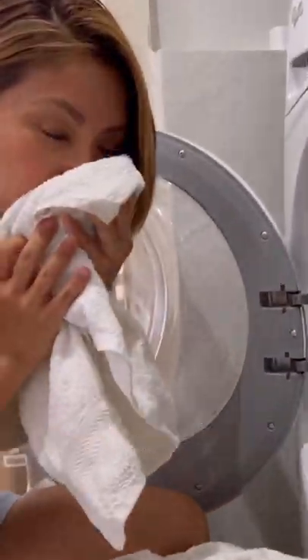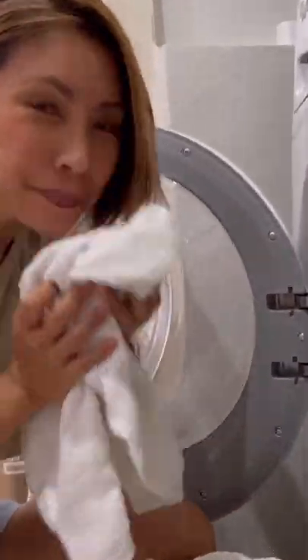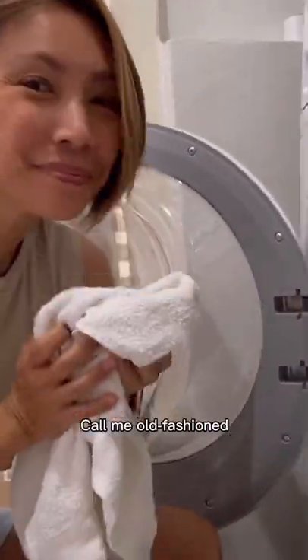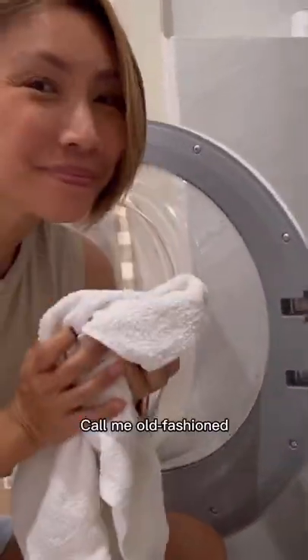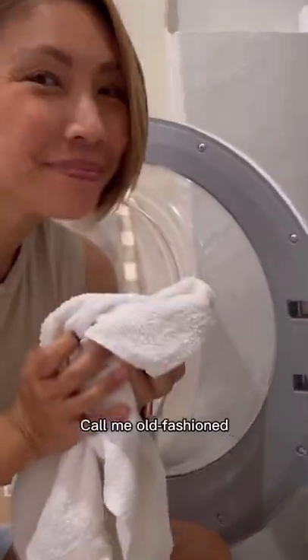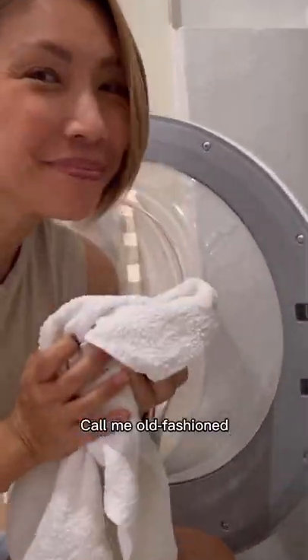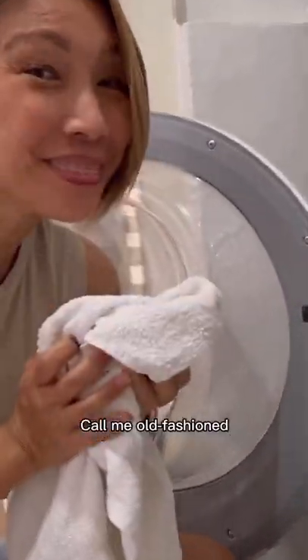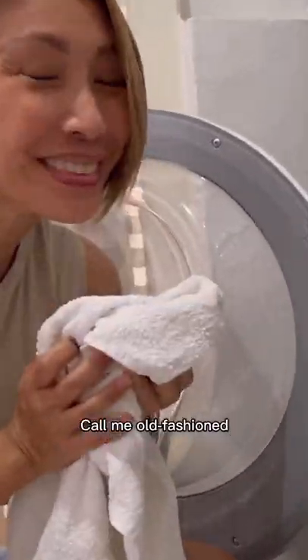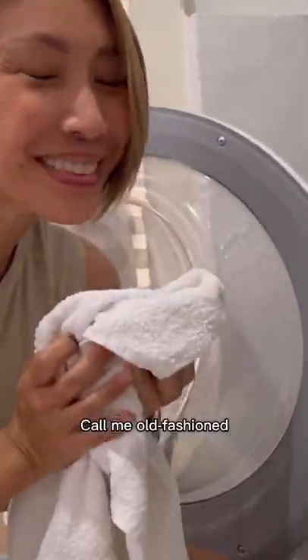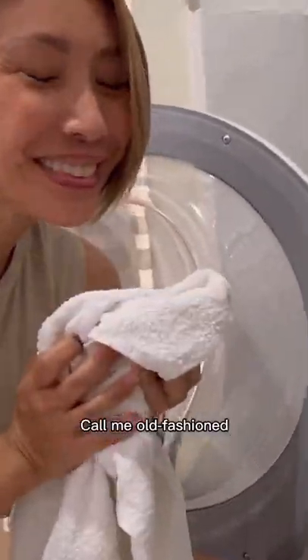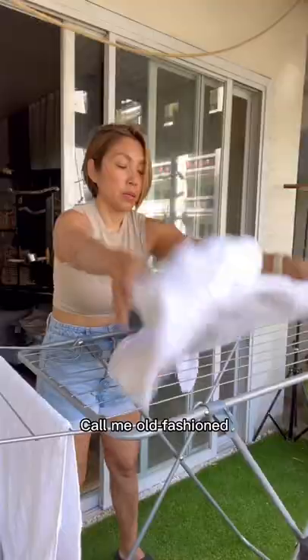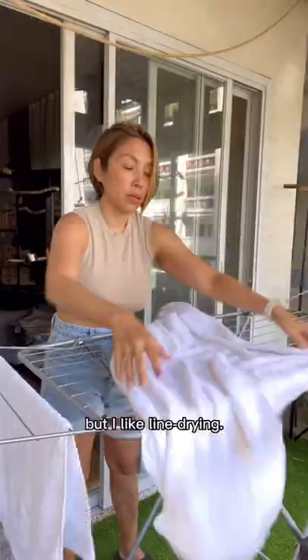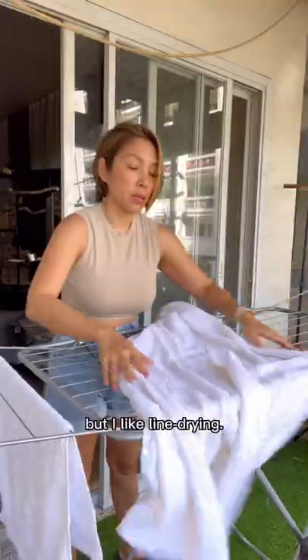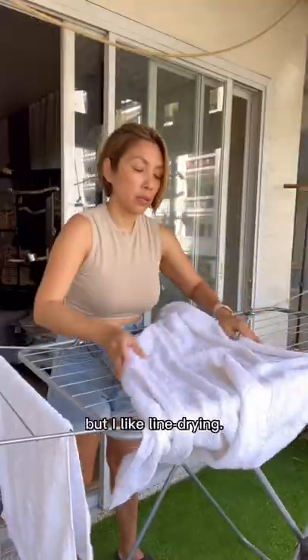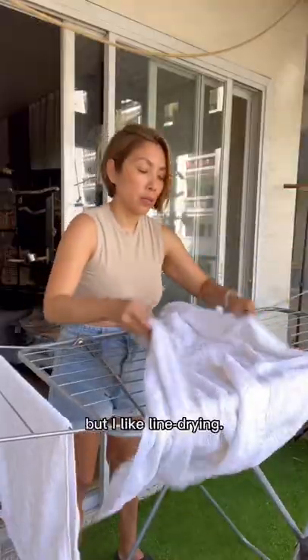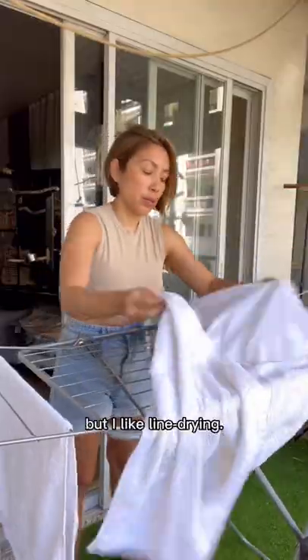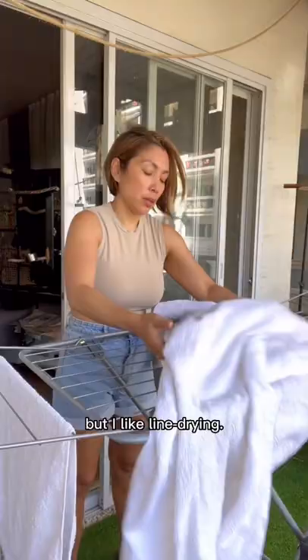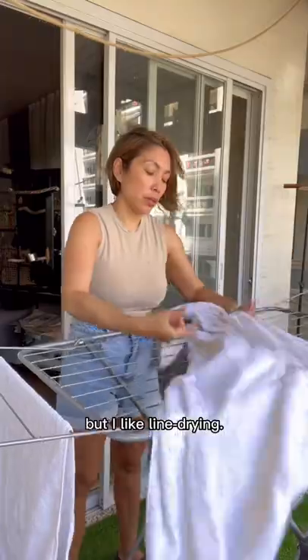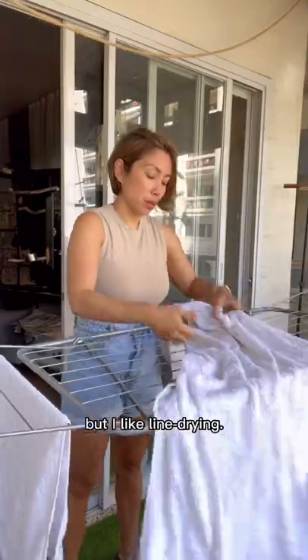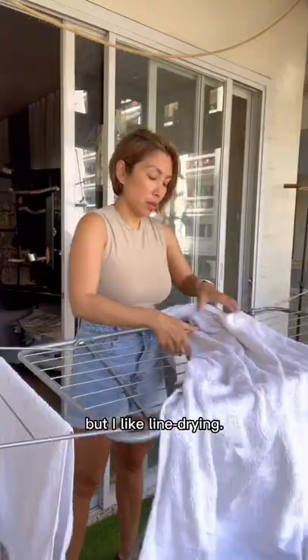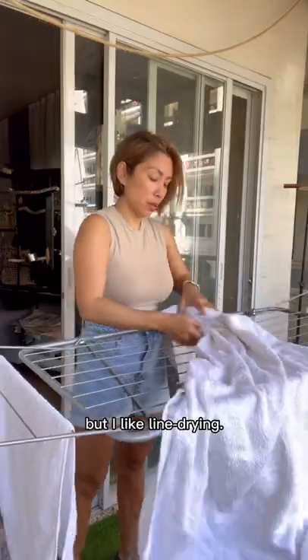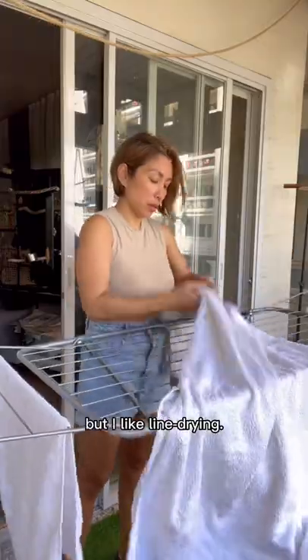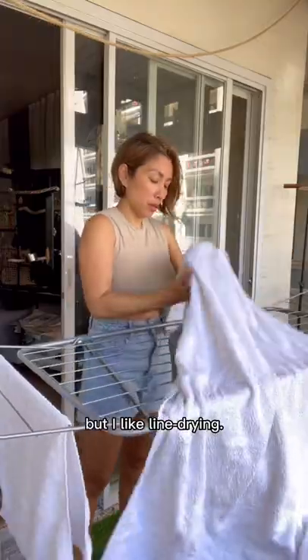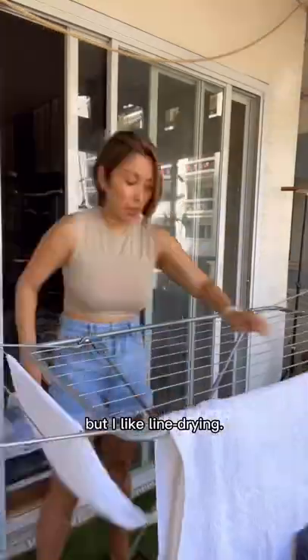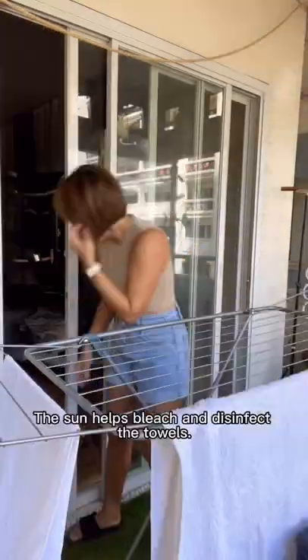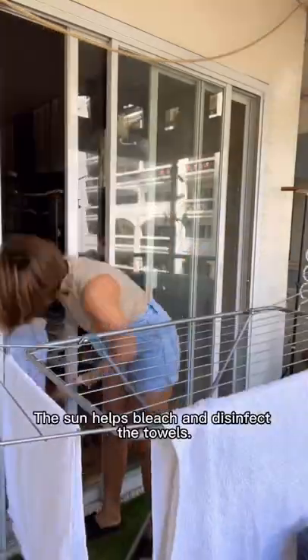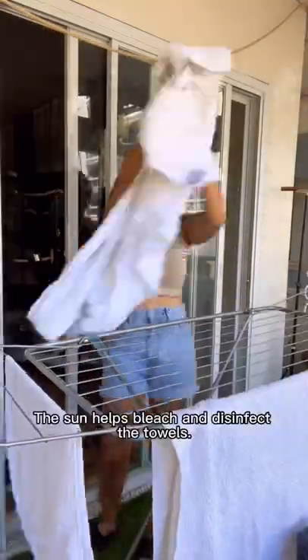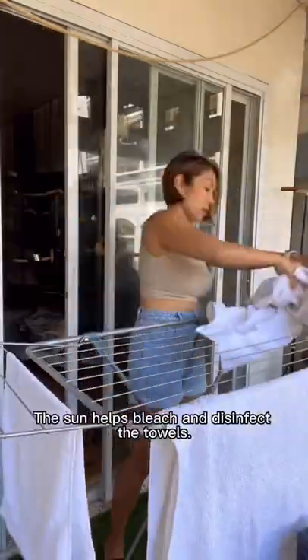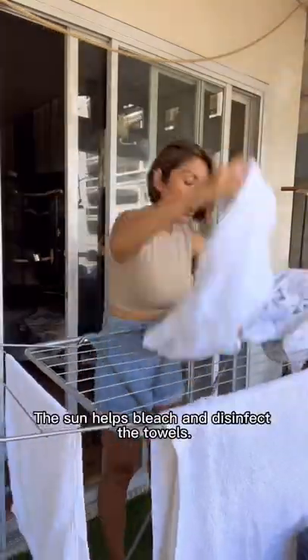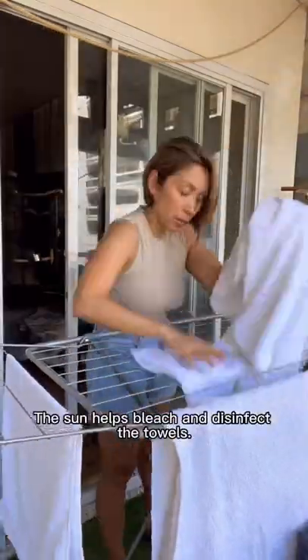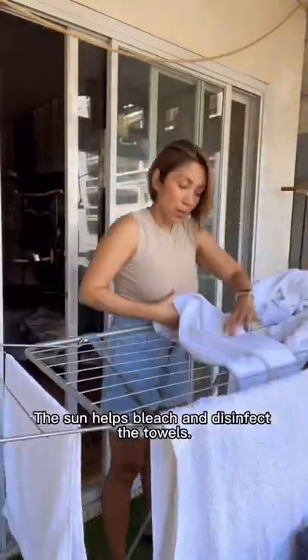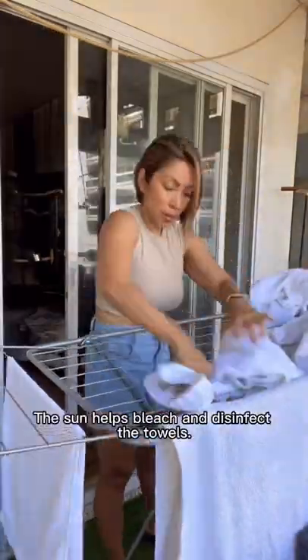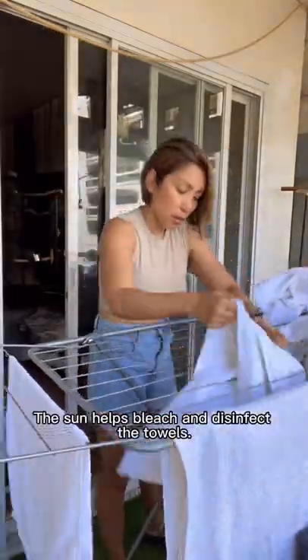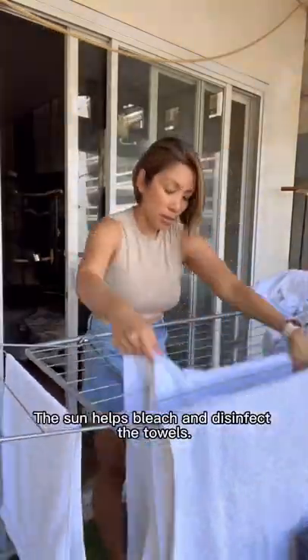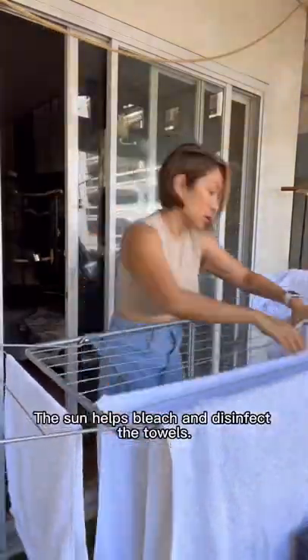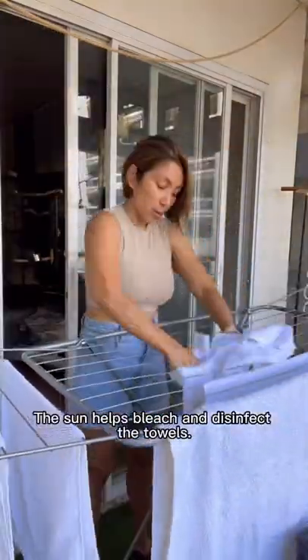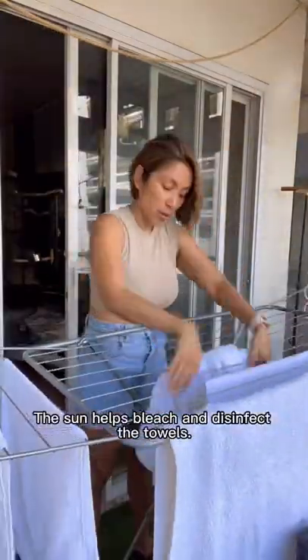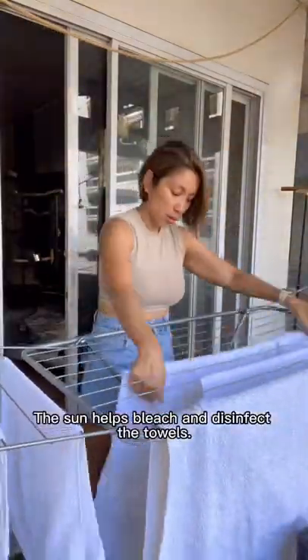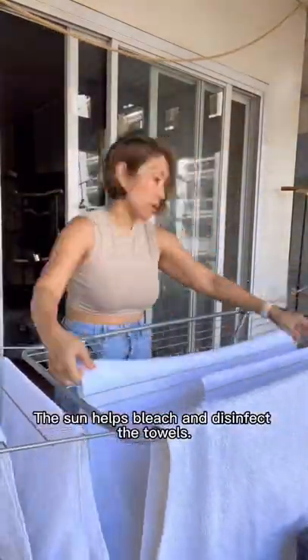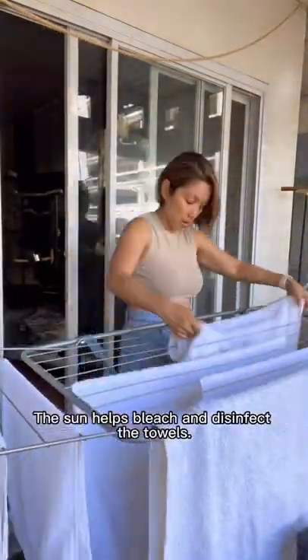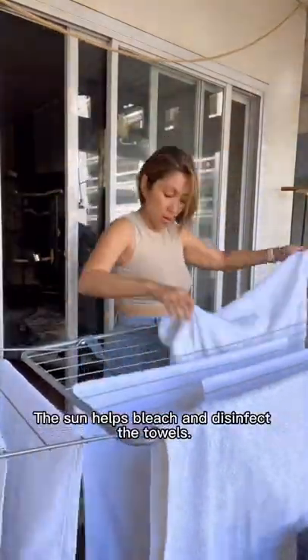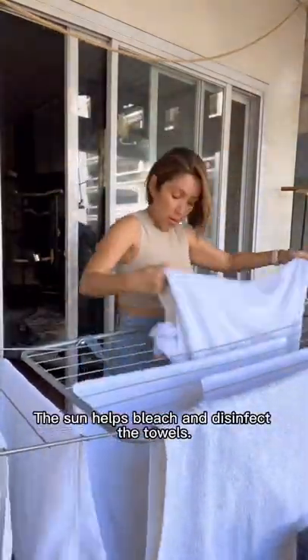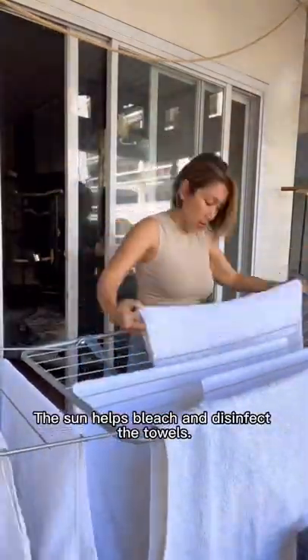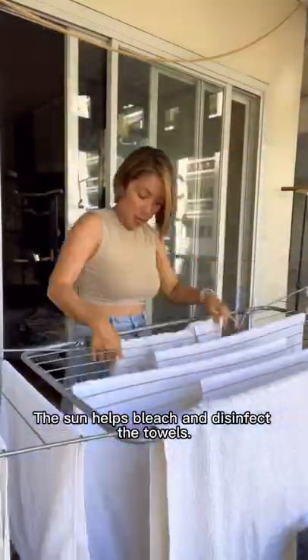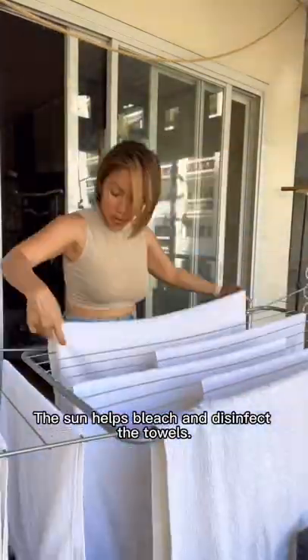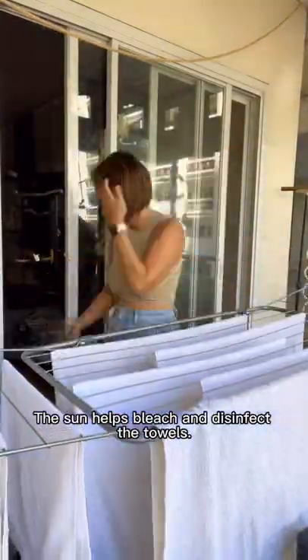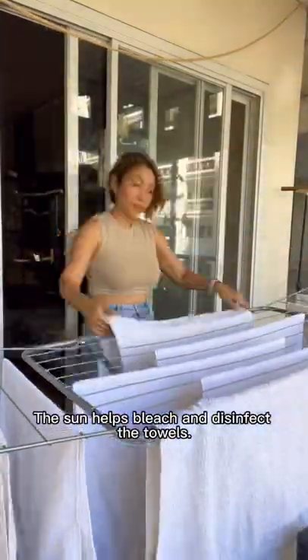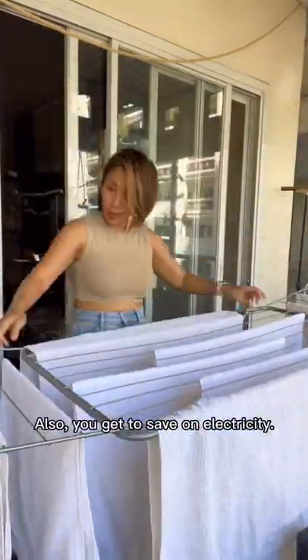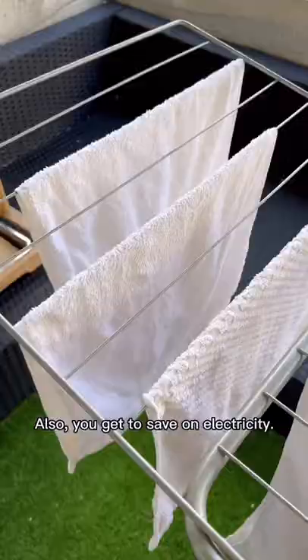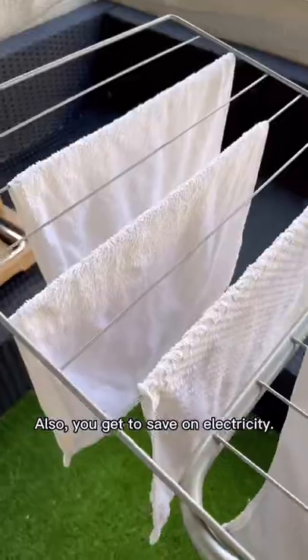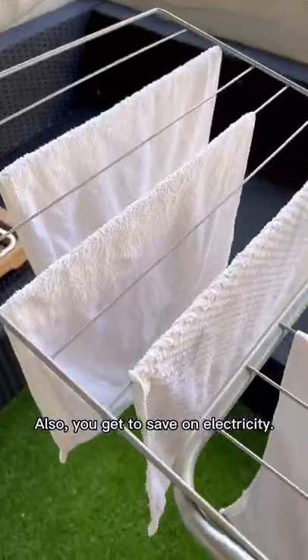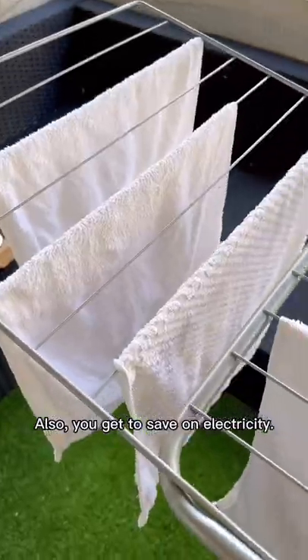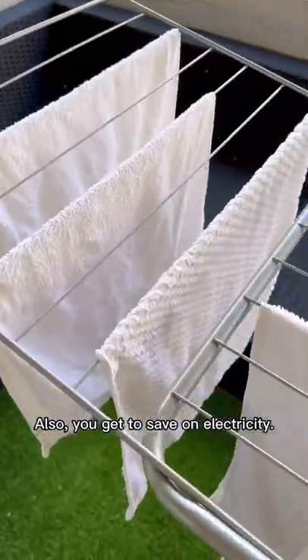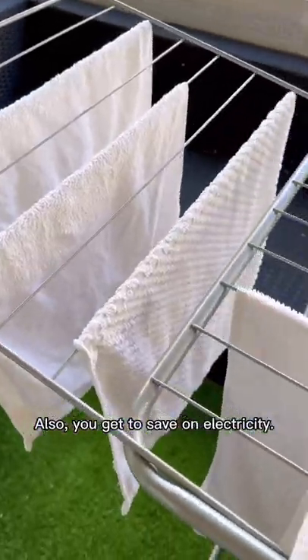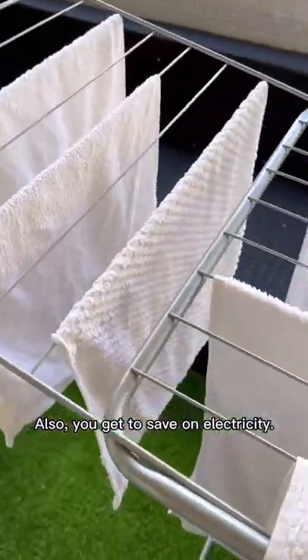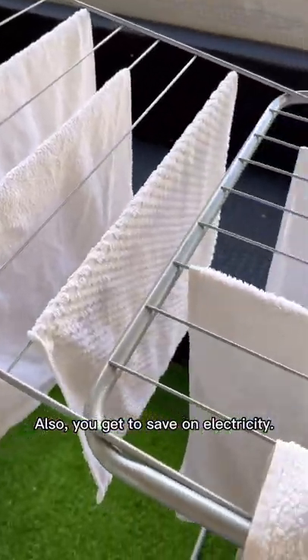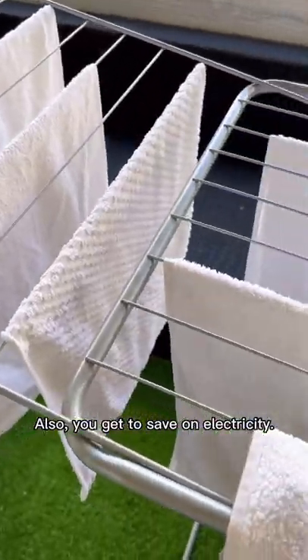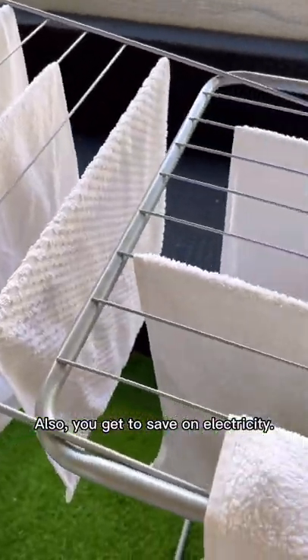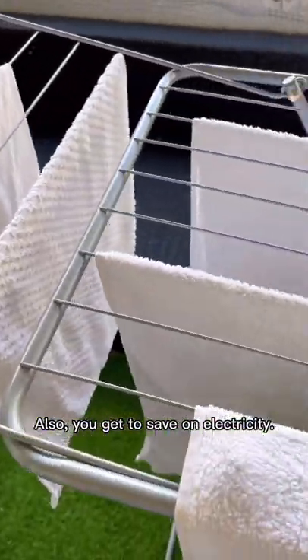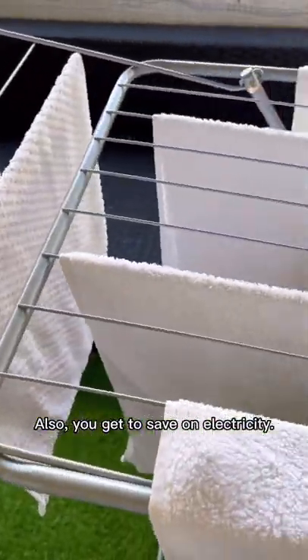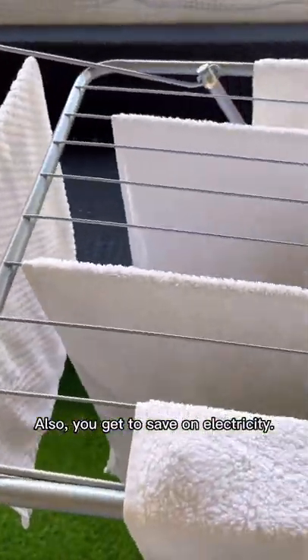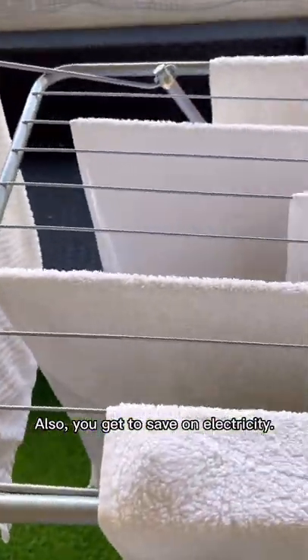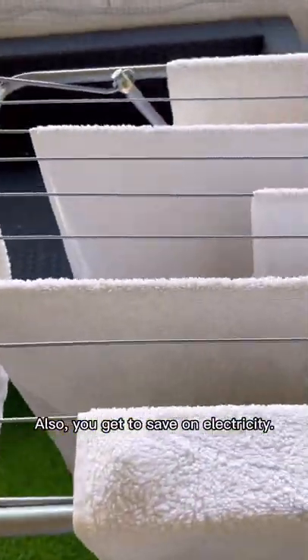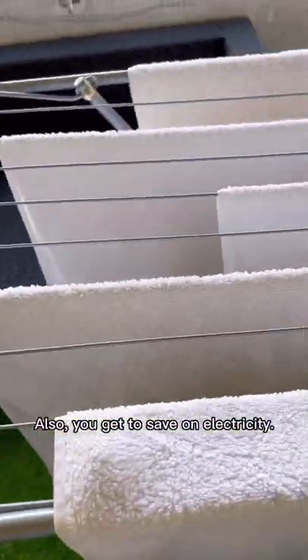Call me old-fashioned, but I like line drying. The sun helps bleach and disinfect the towels, and you also get to save on electricity.